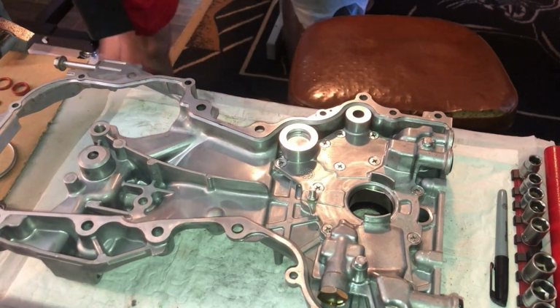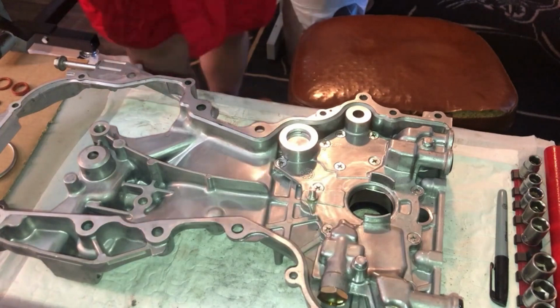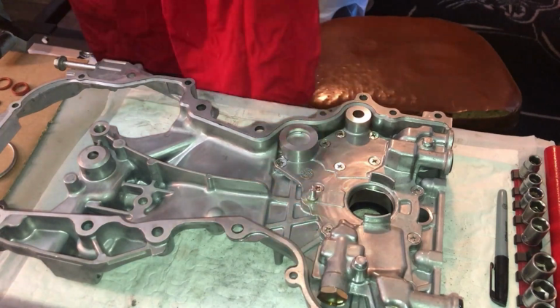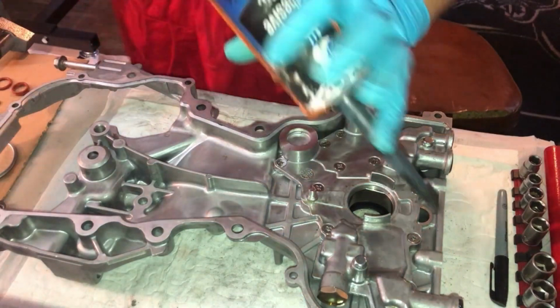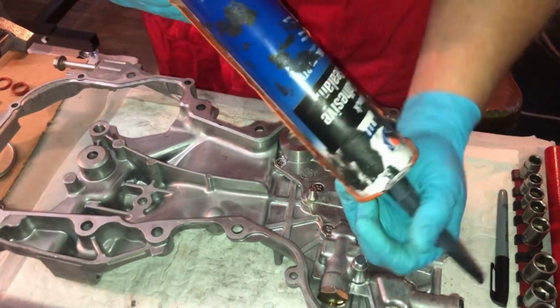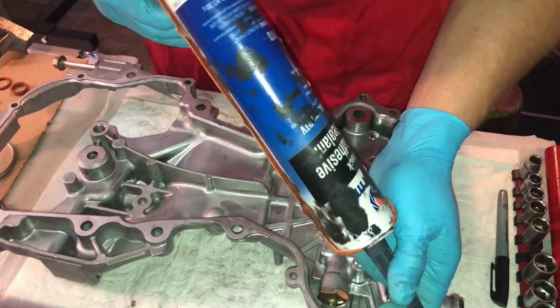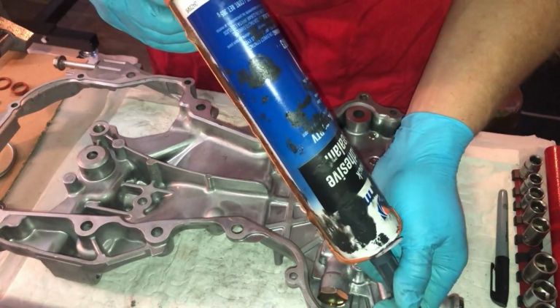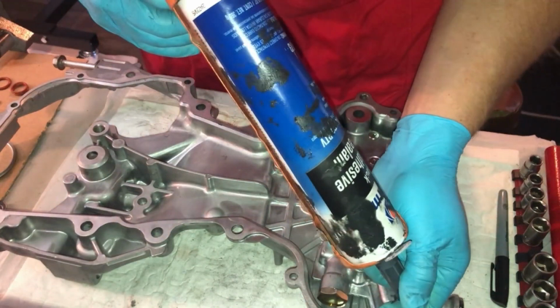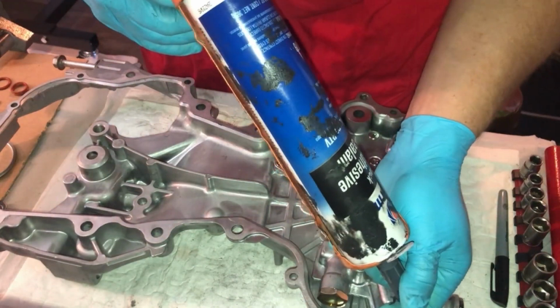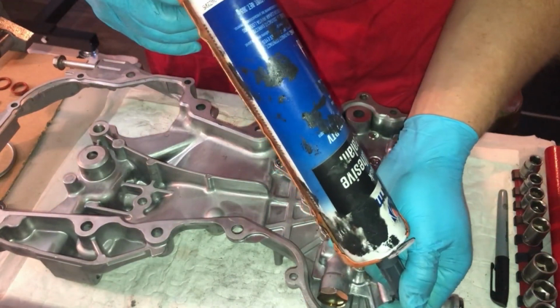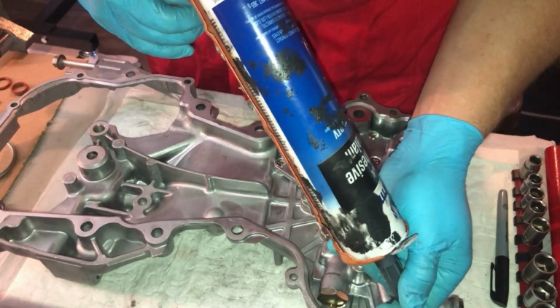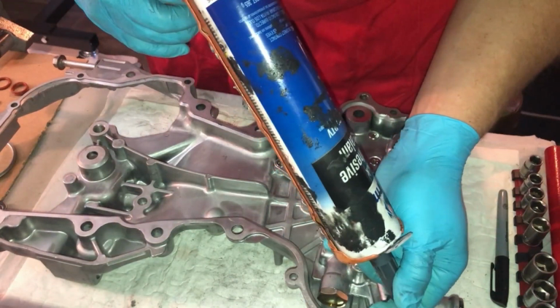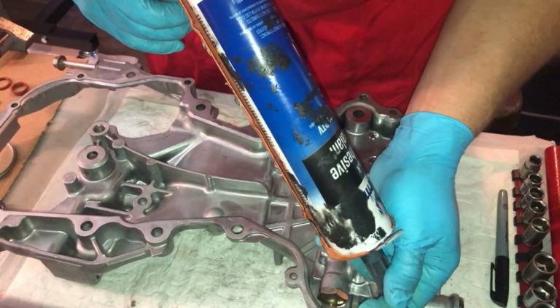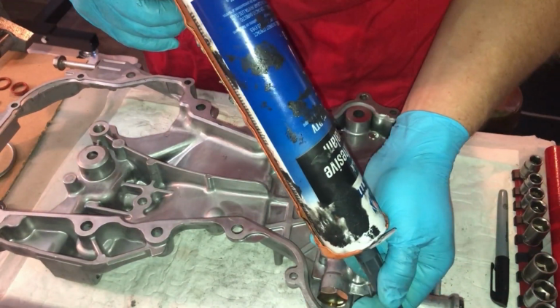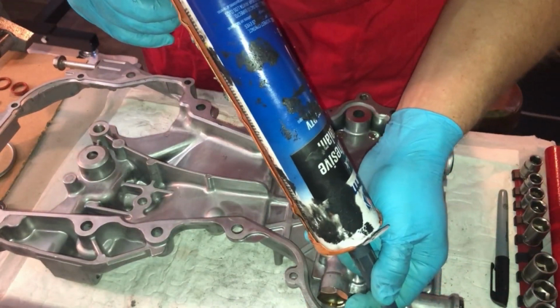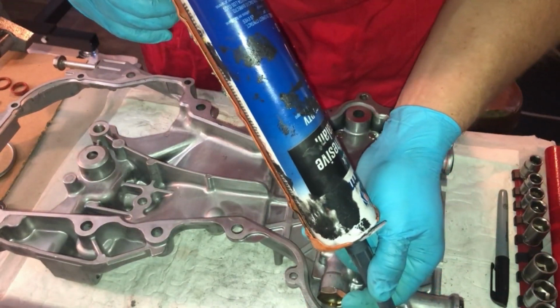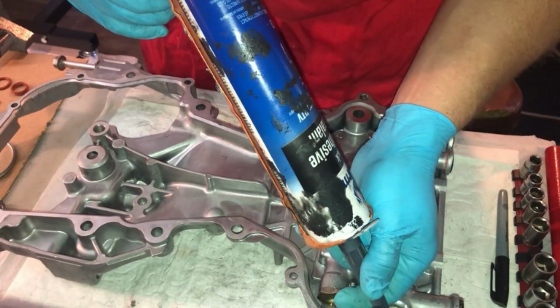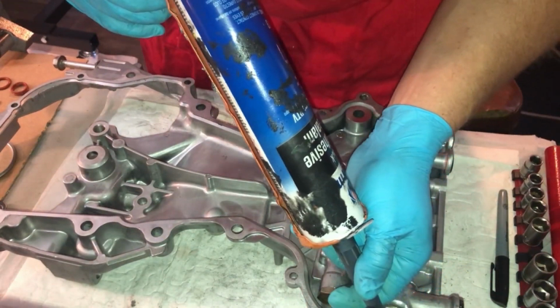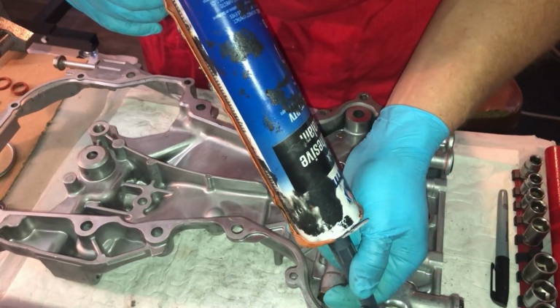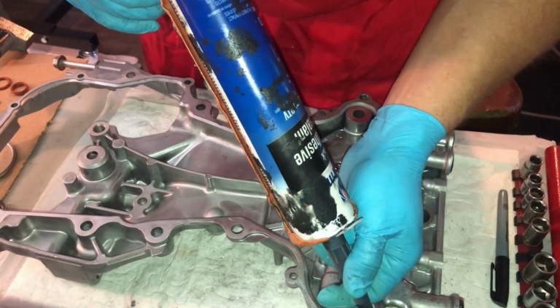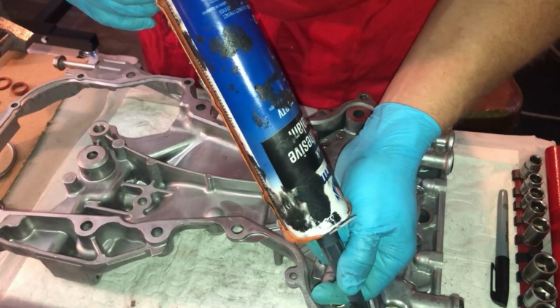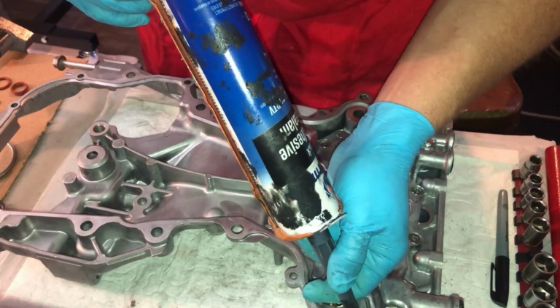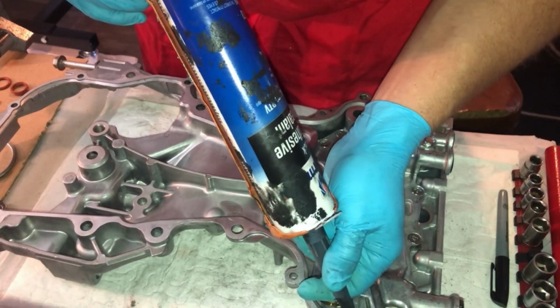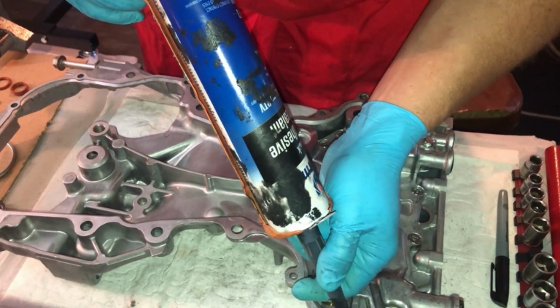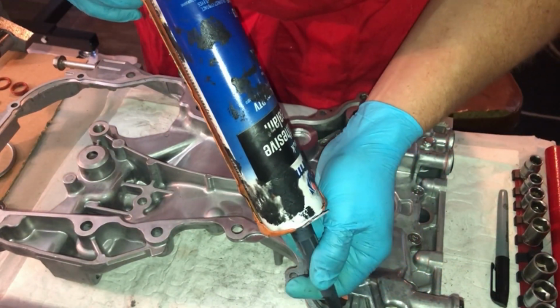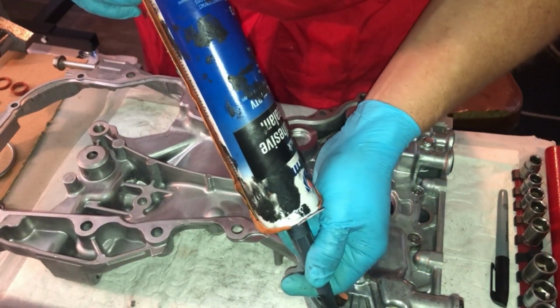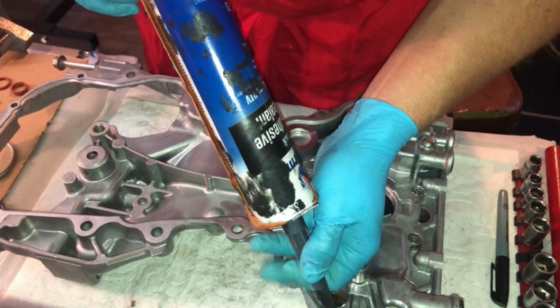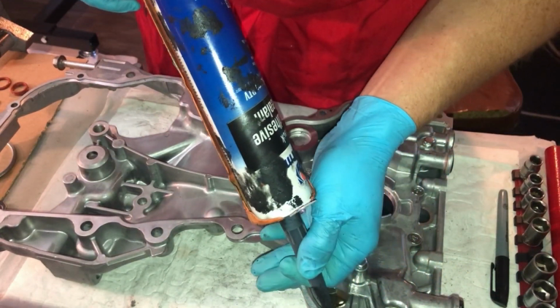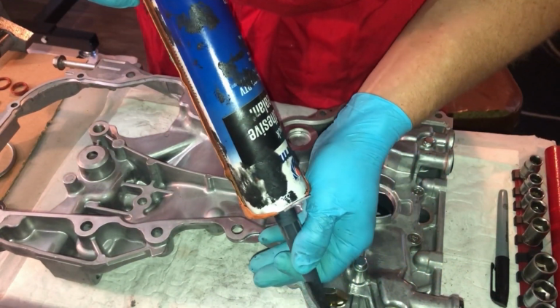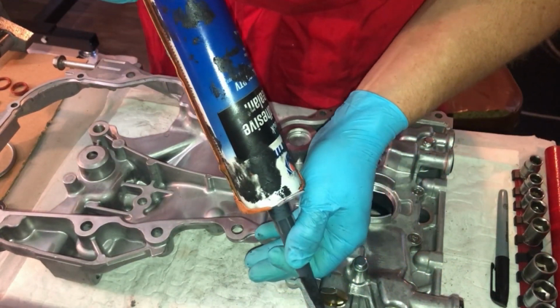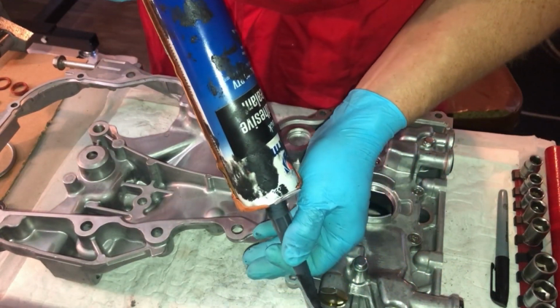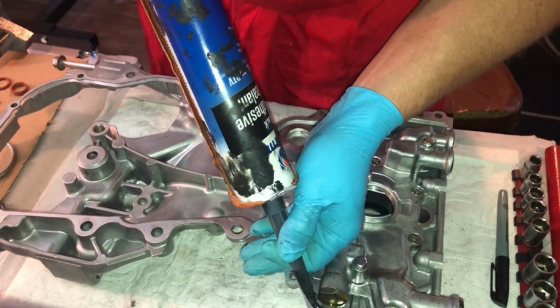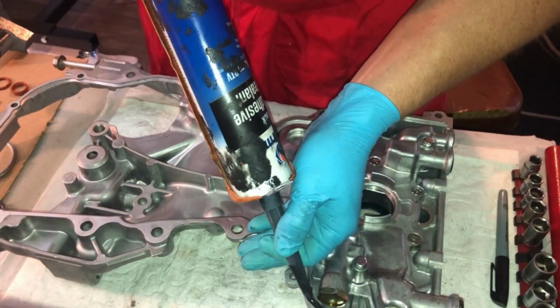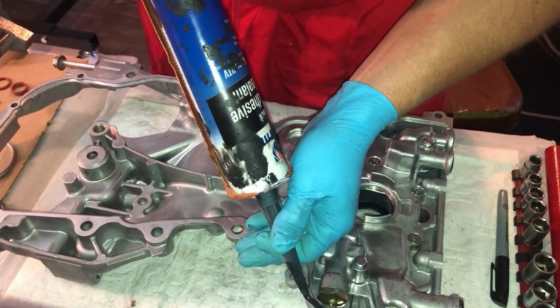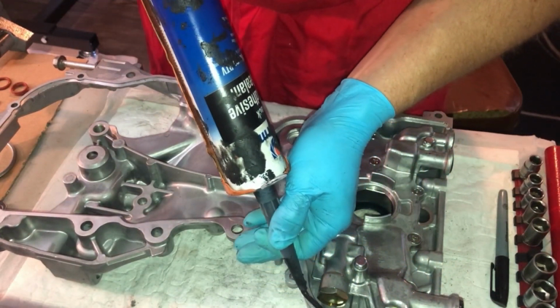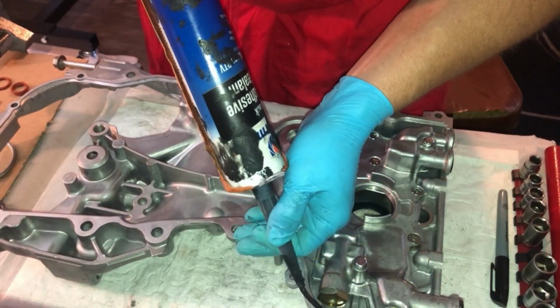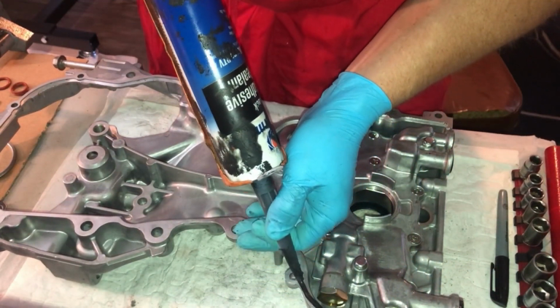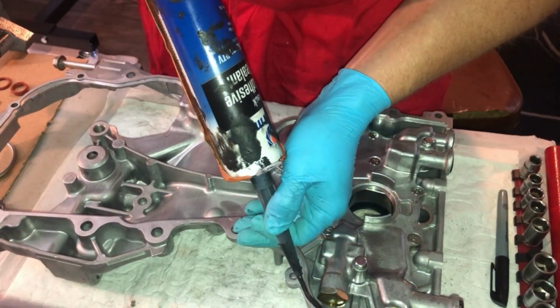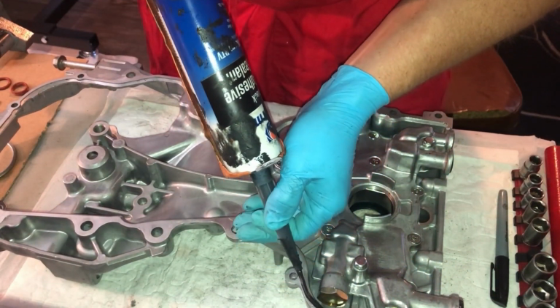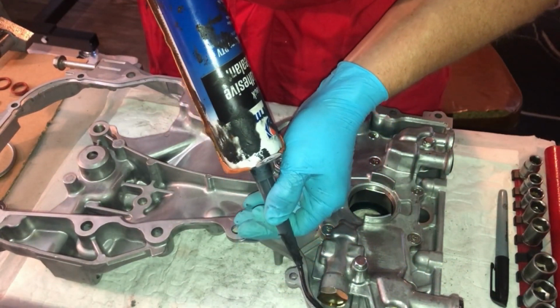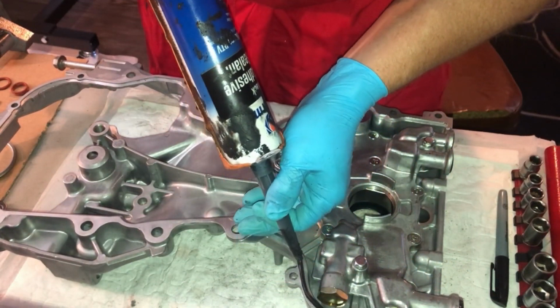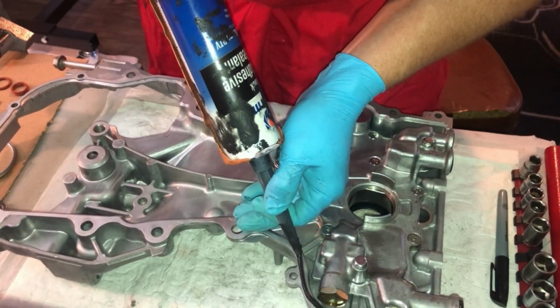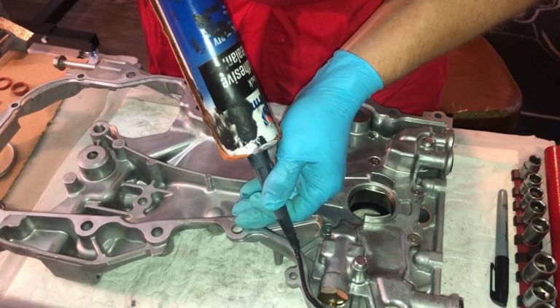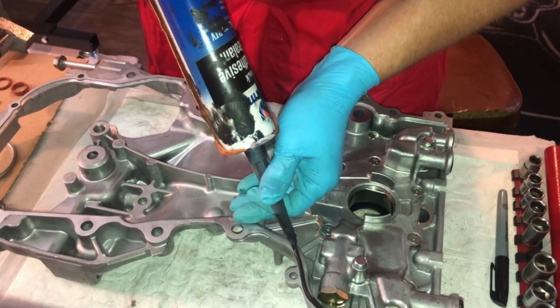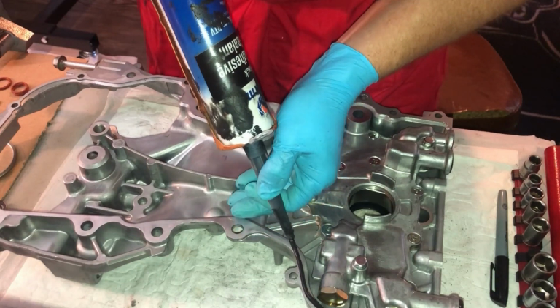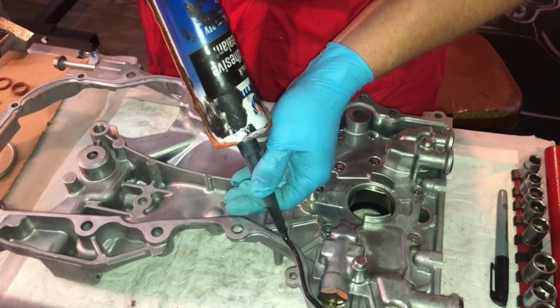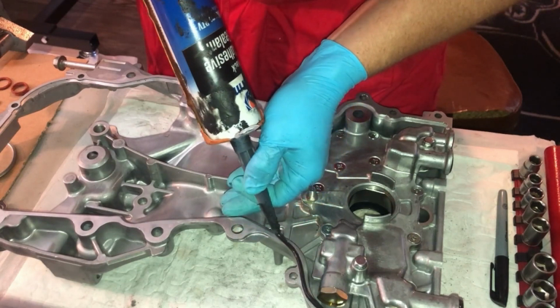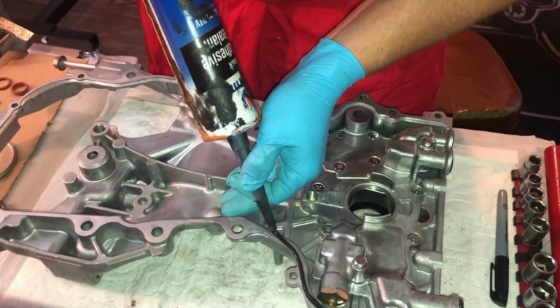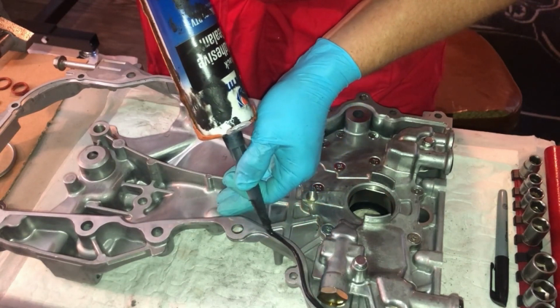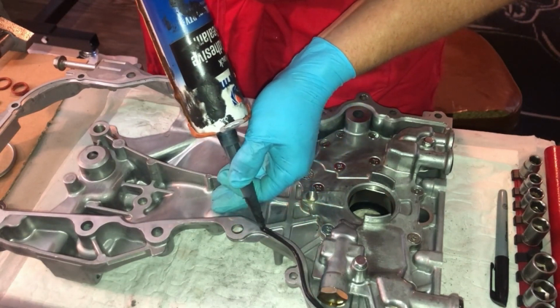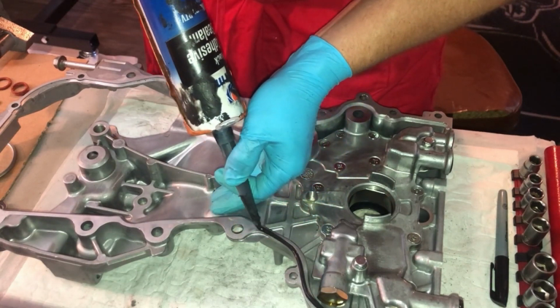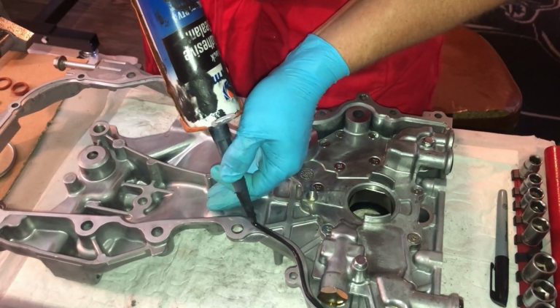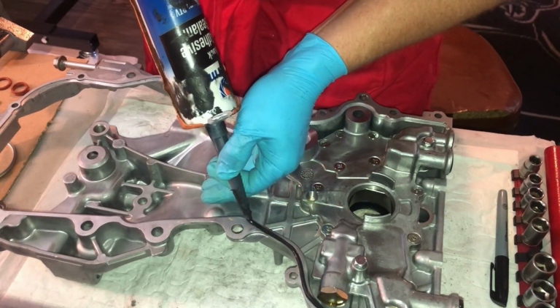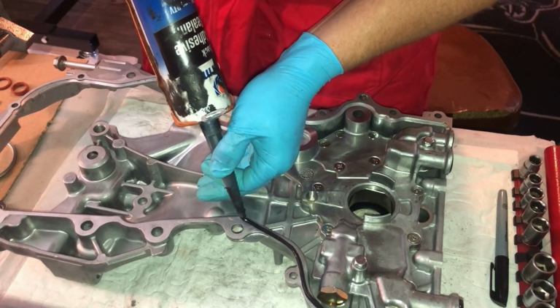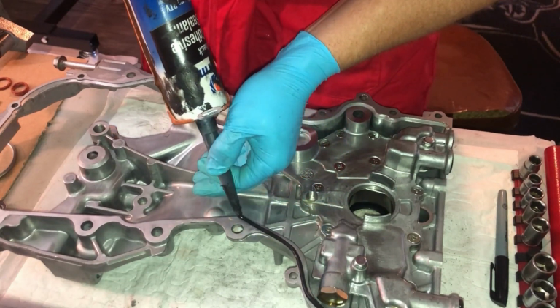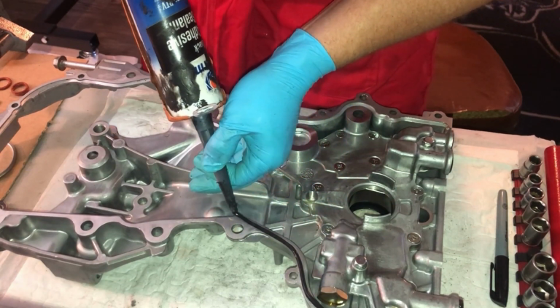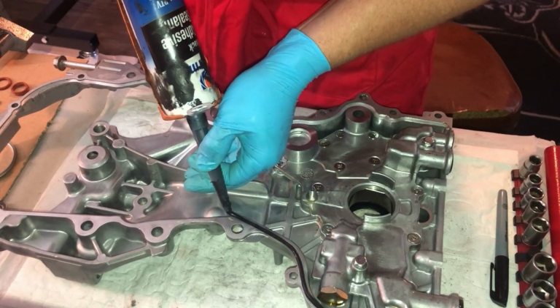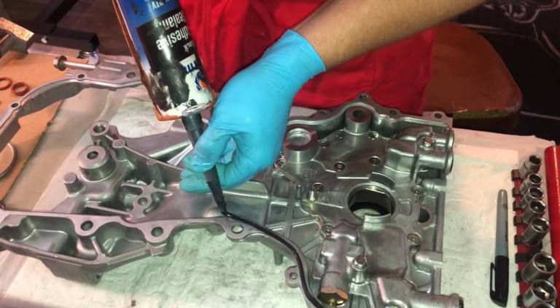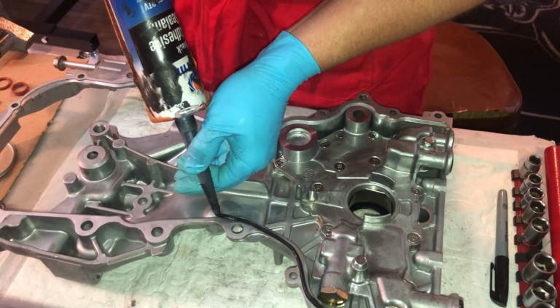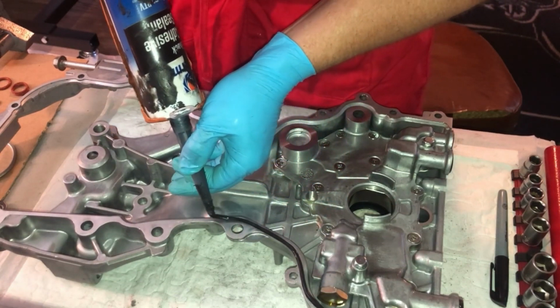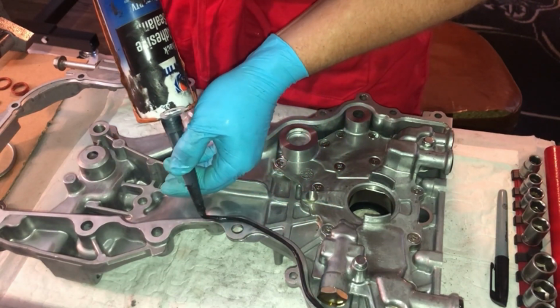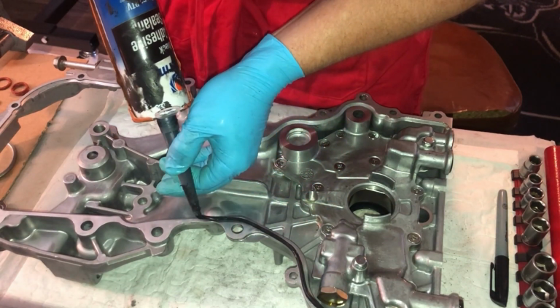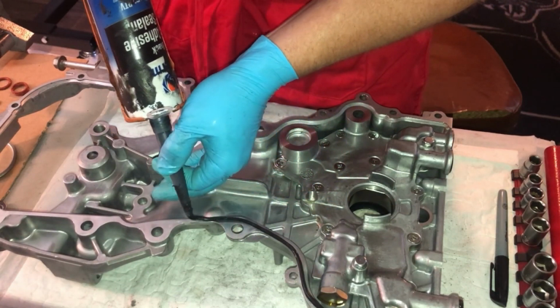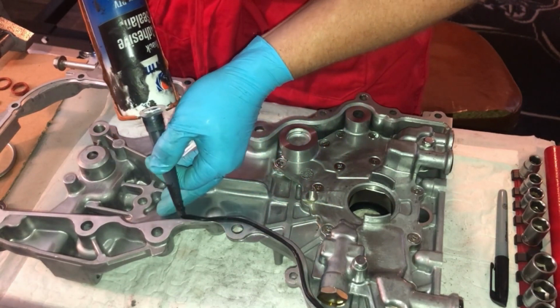This bead of RTV sealant placed on the surface between the timing cover and engine block is pure fan service, so enjoy.